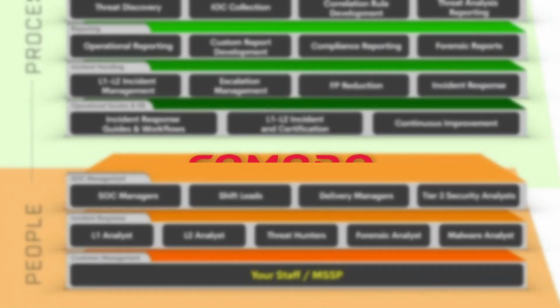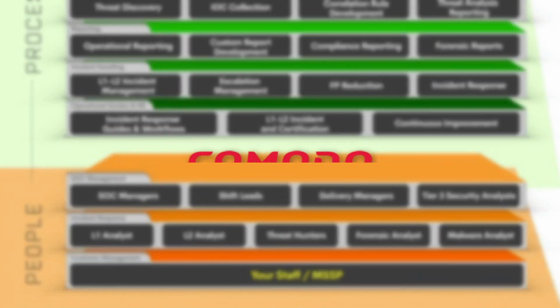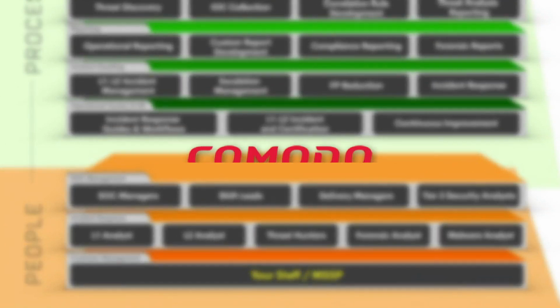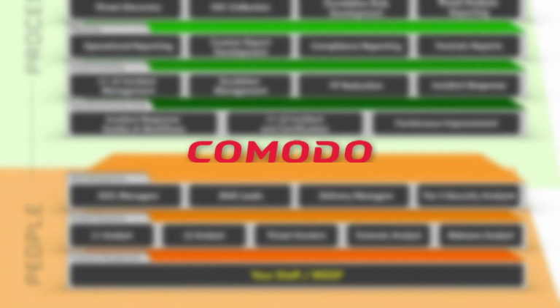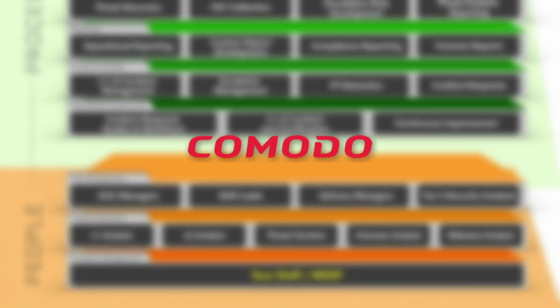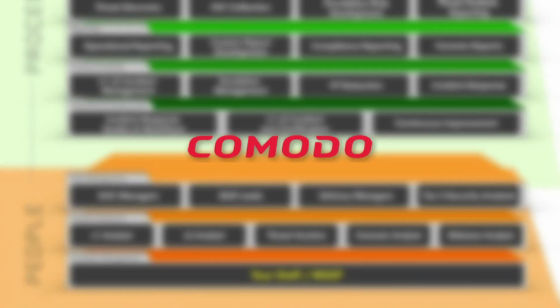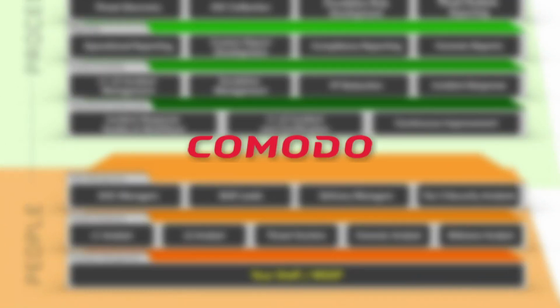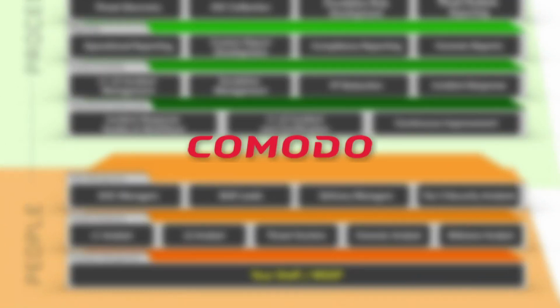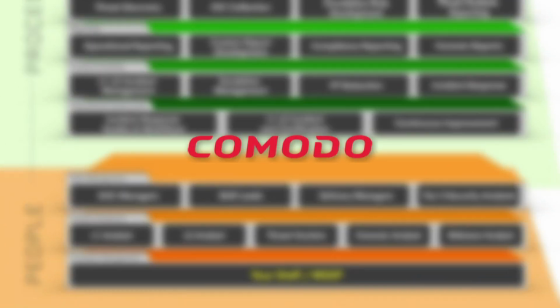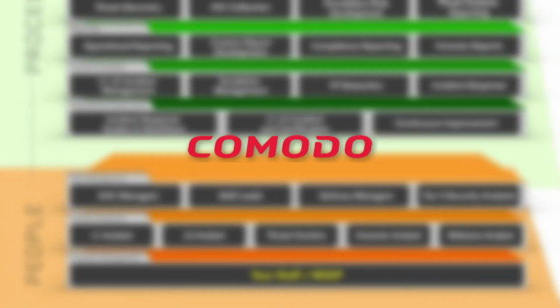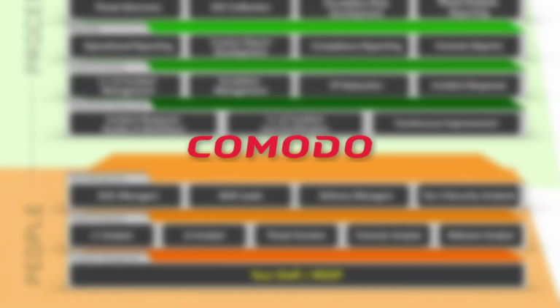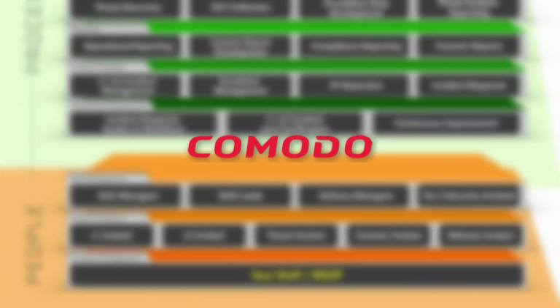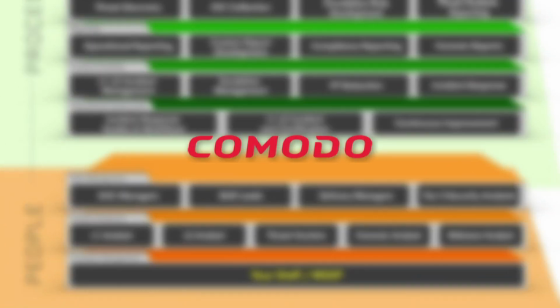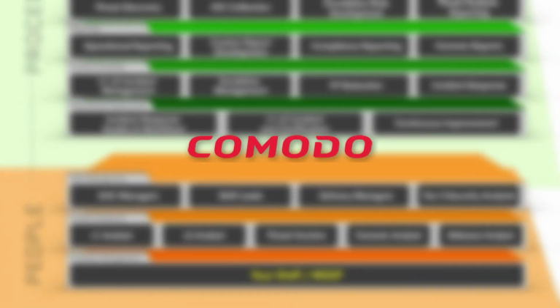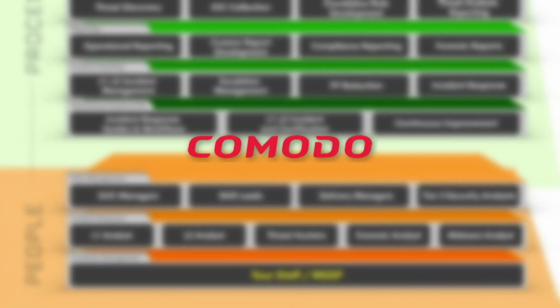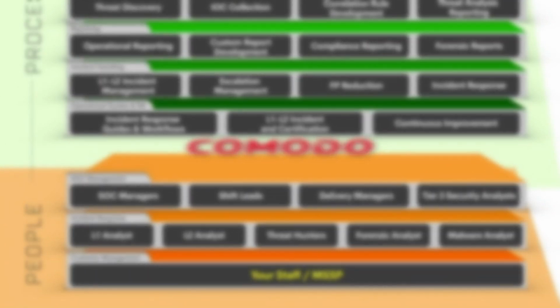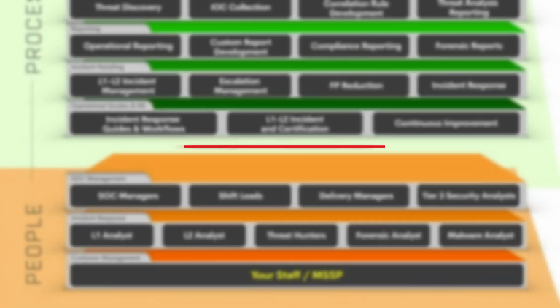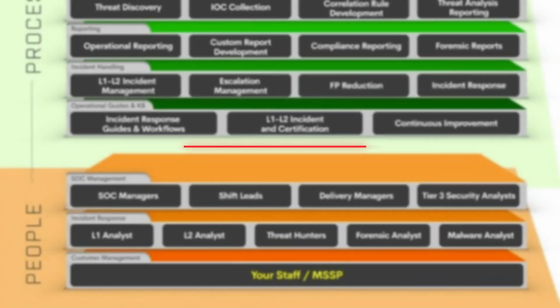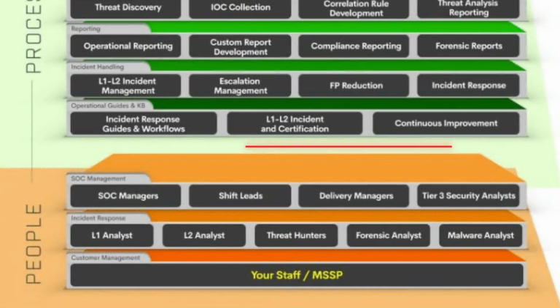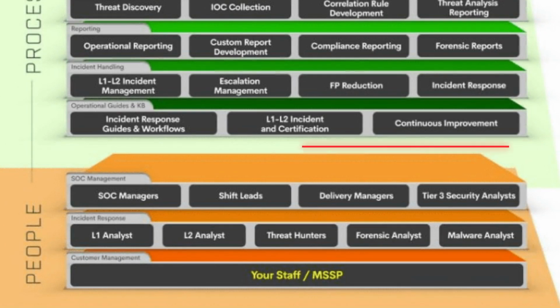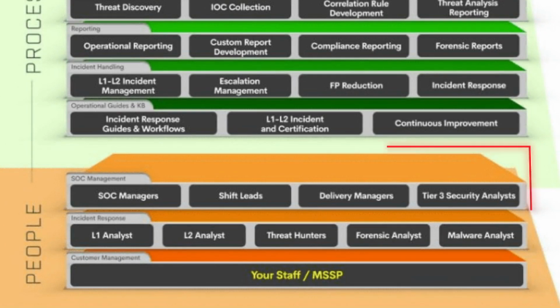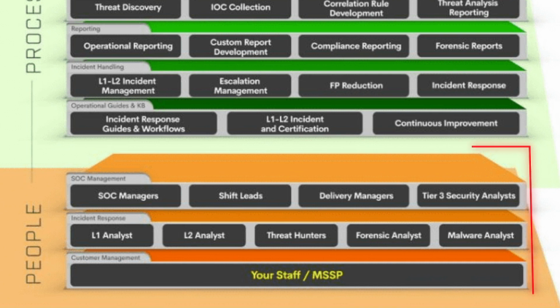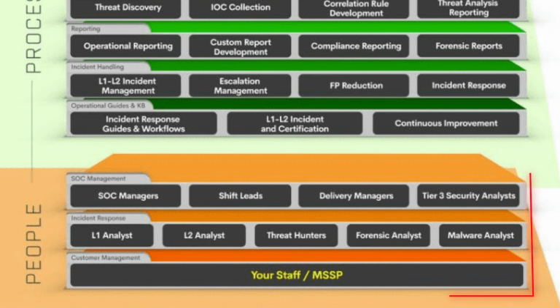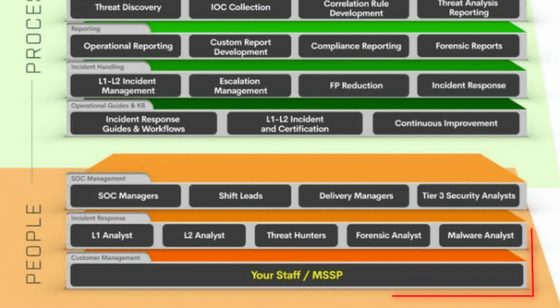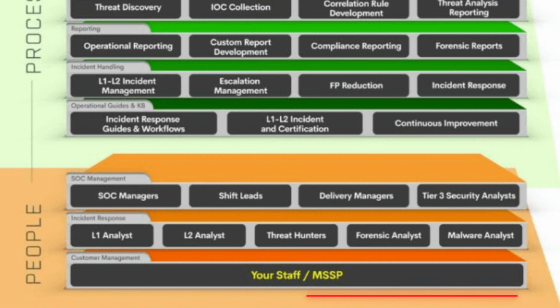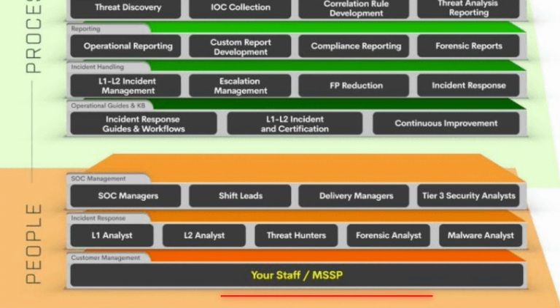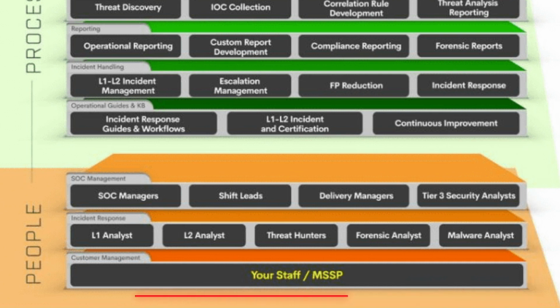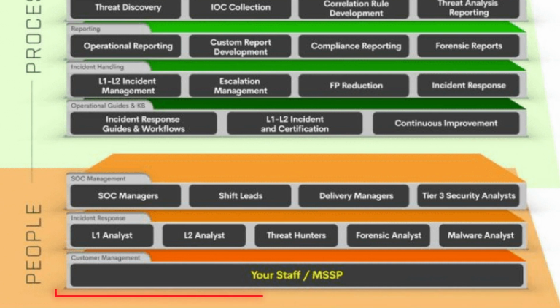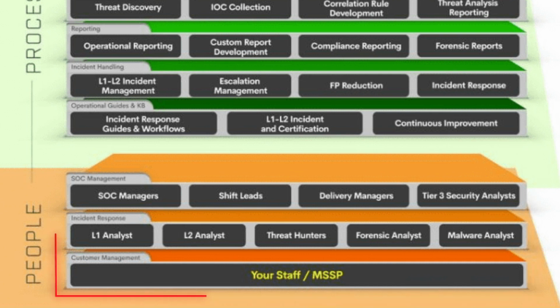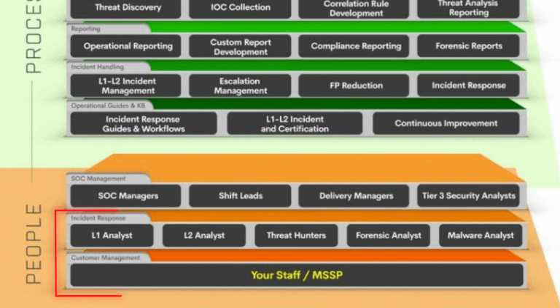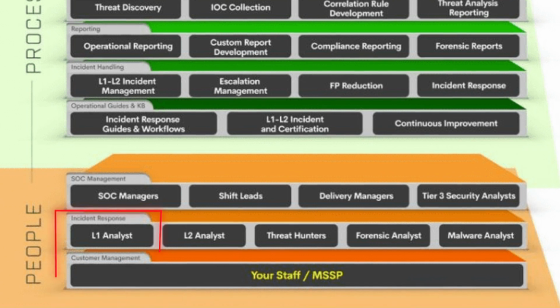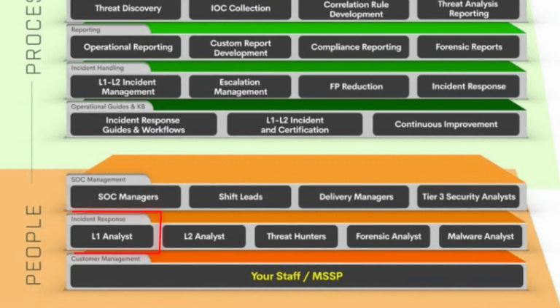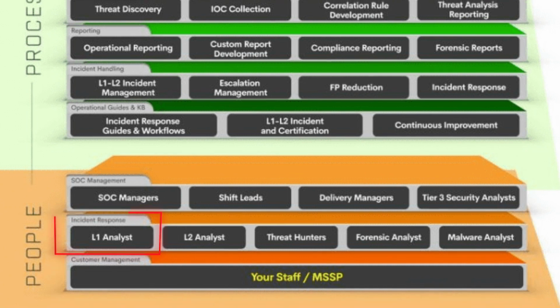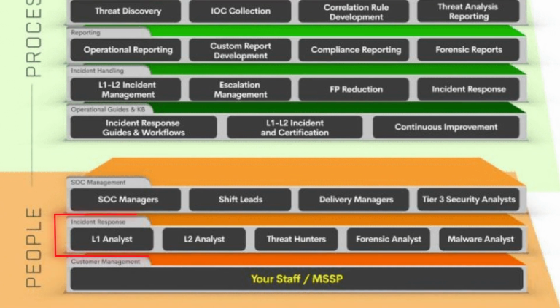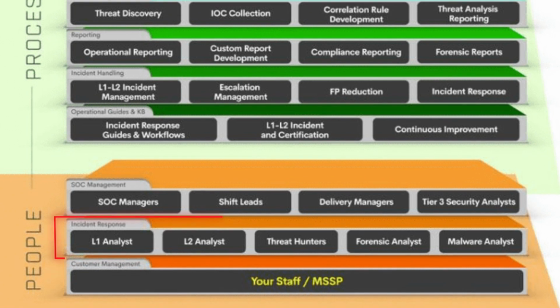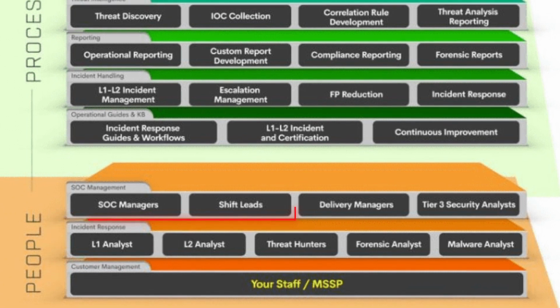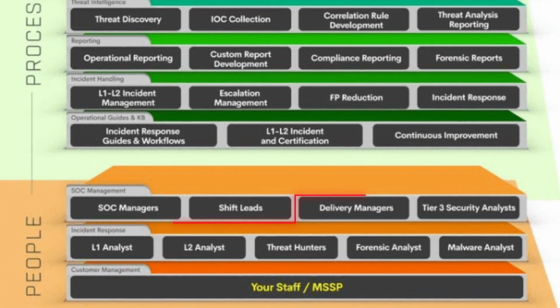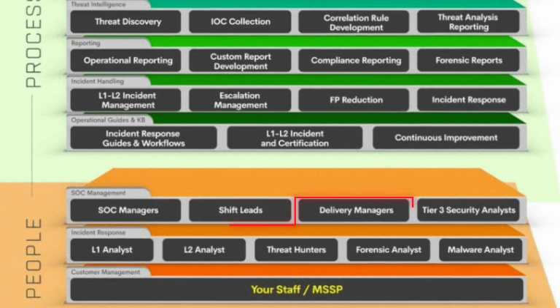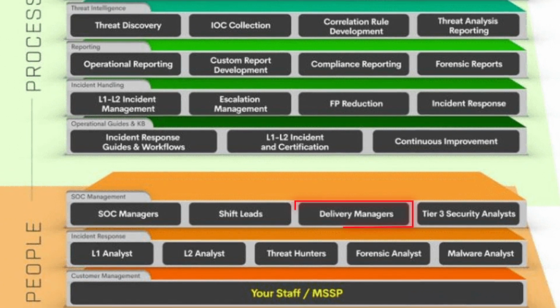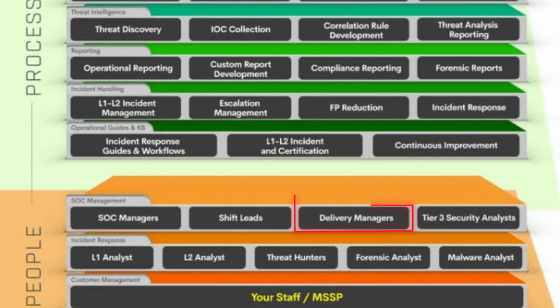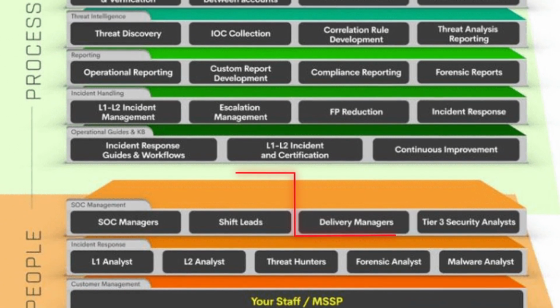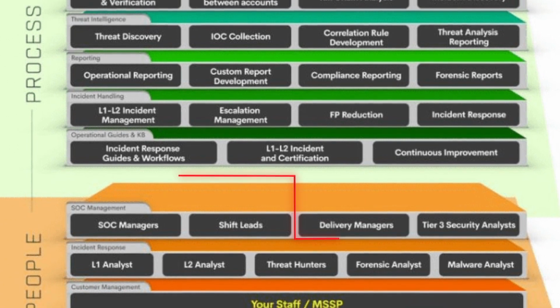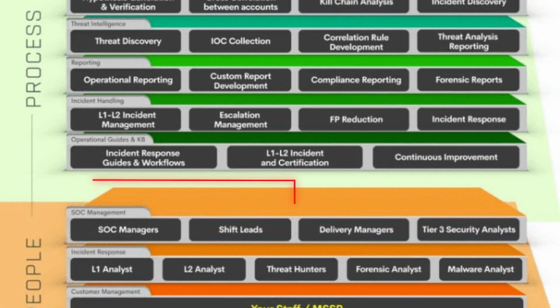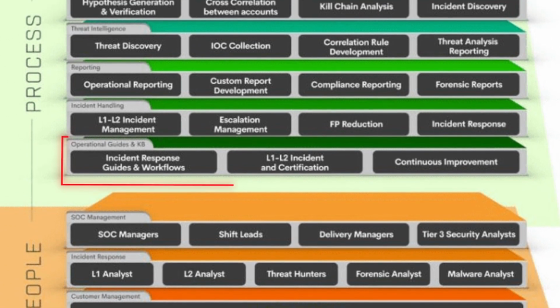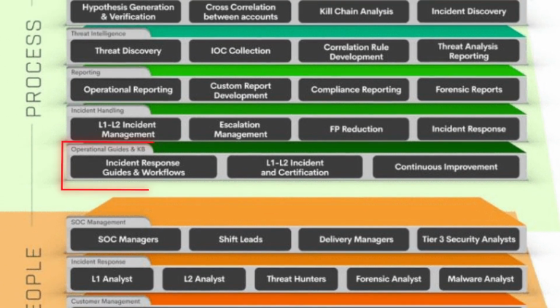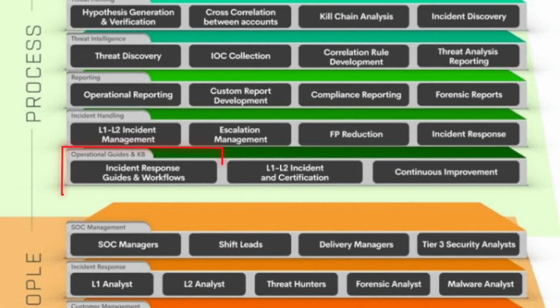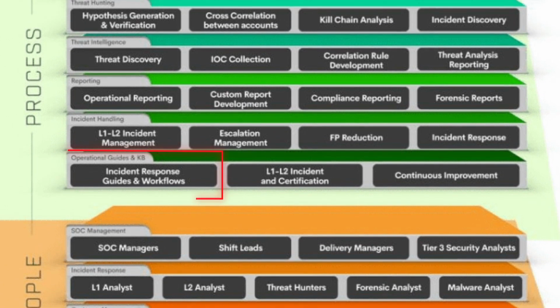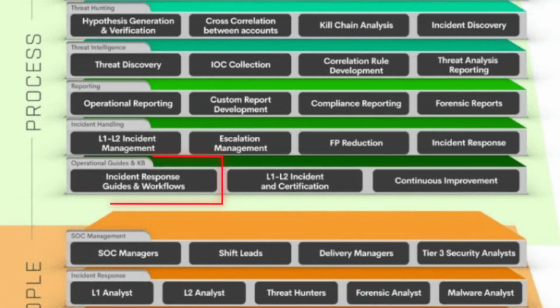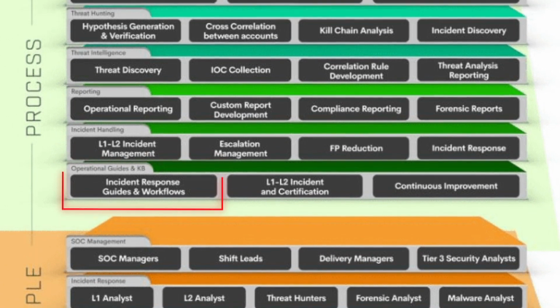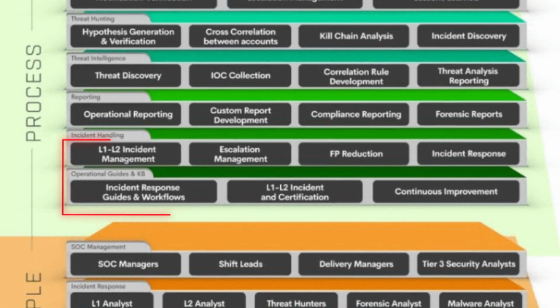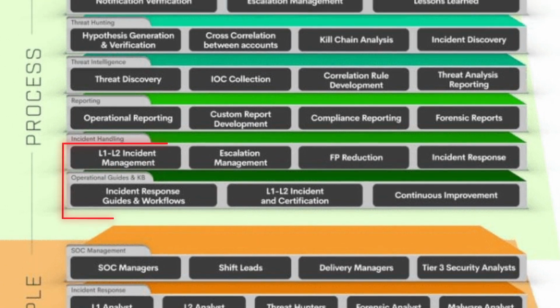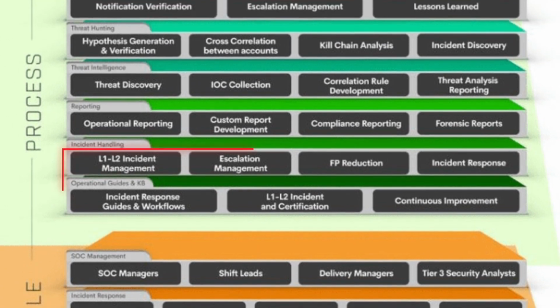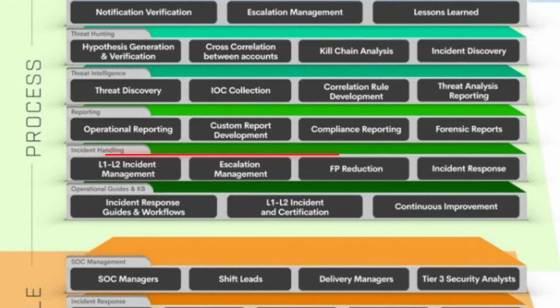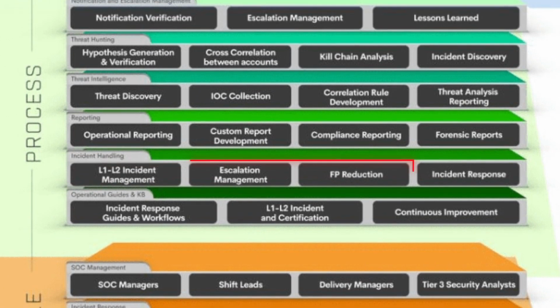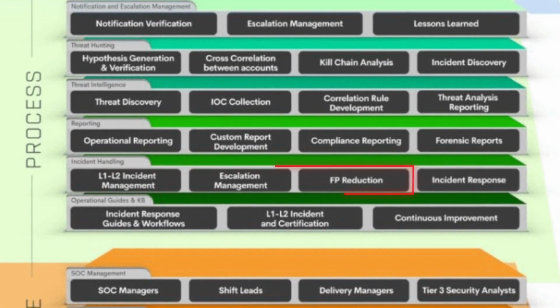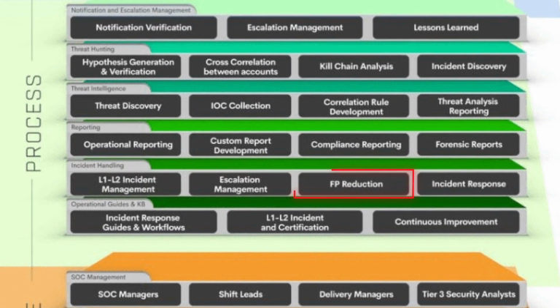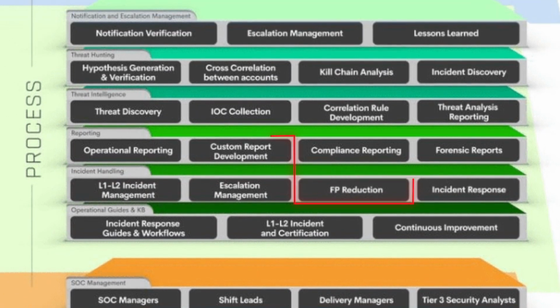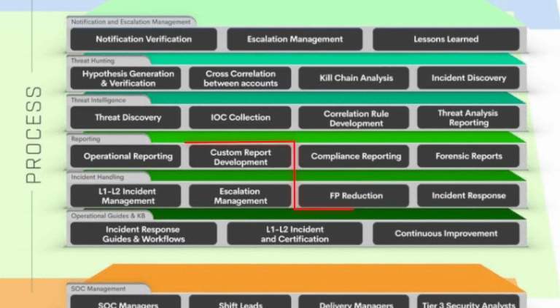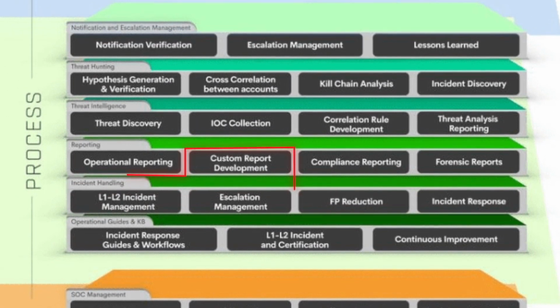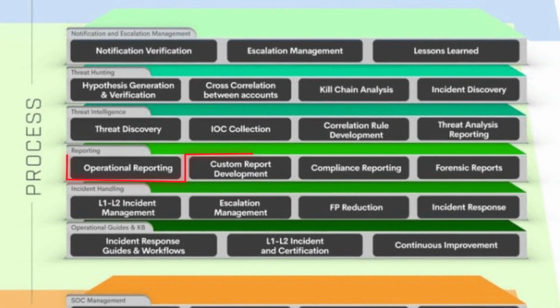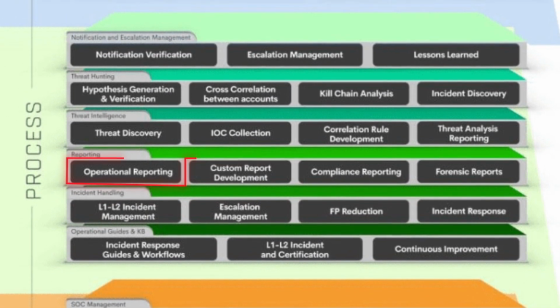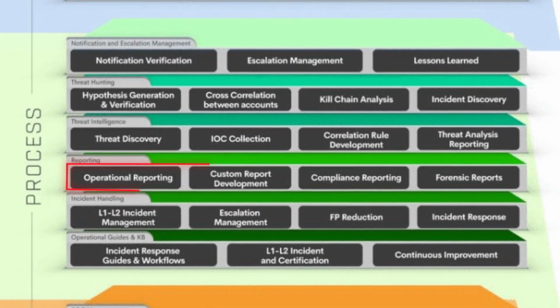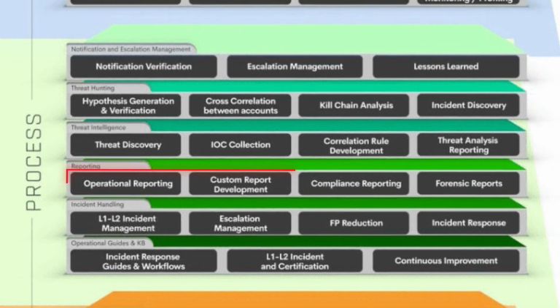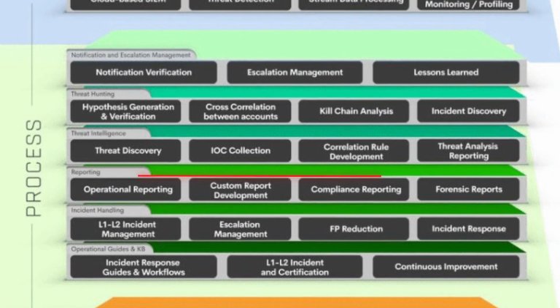Komodo's platform shares intelligence and is therefore more secure than disparate products that claim best of breed but don't share information.